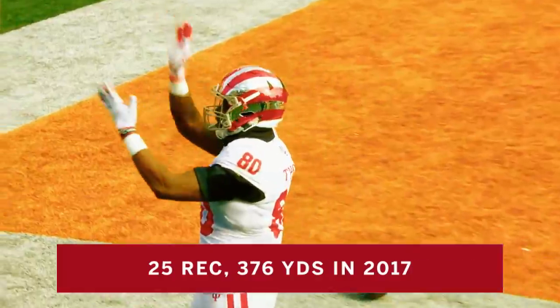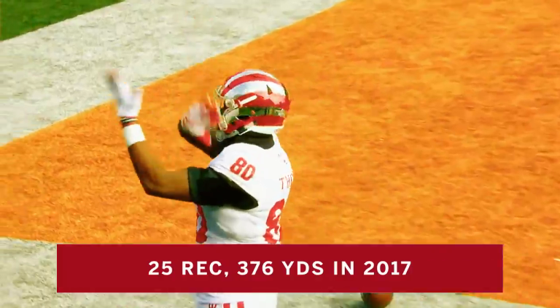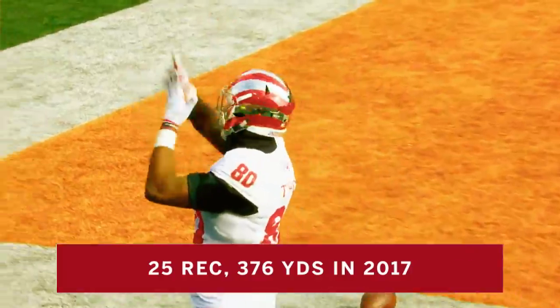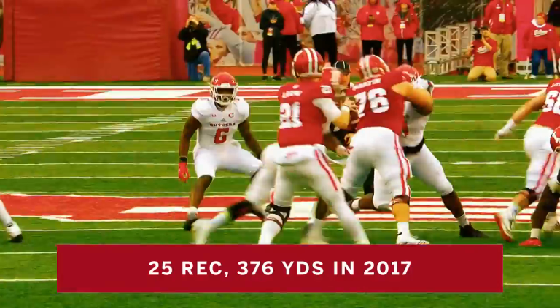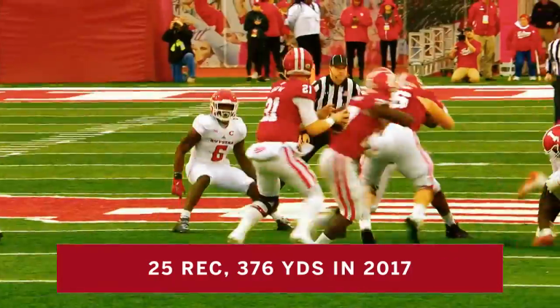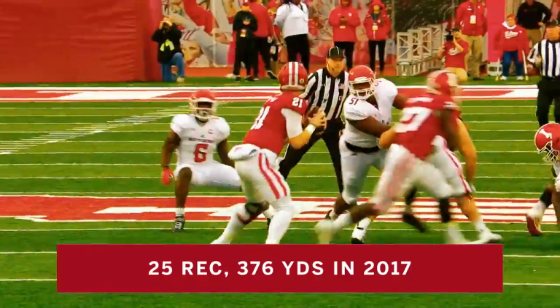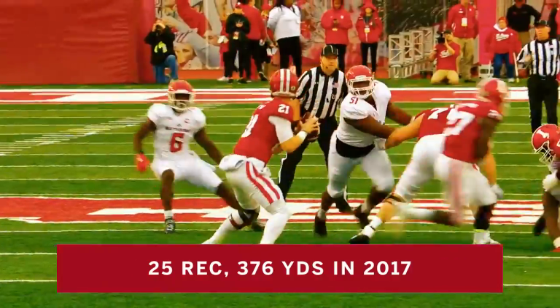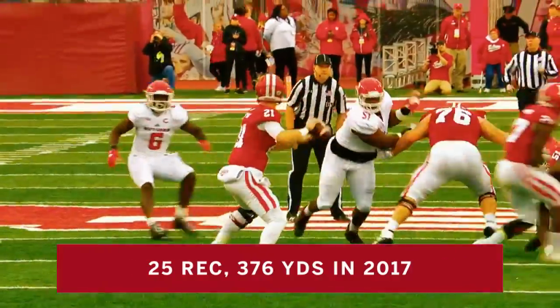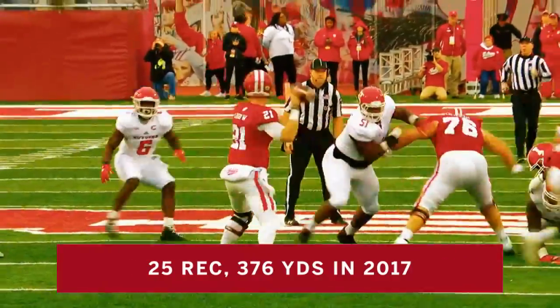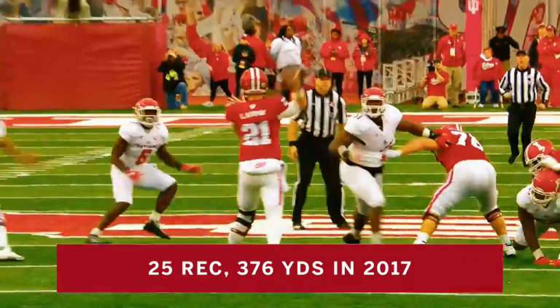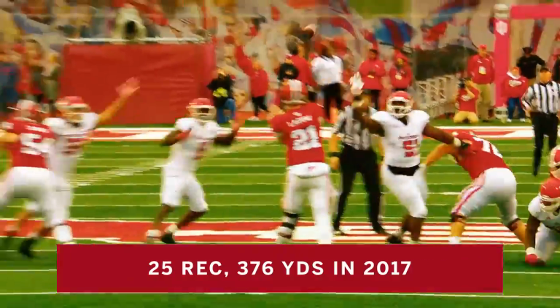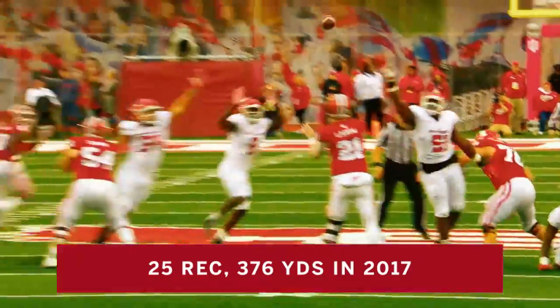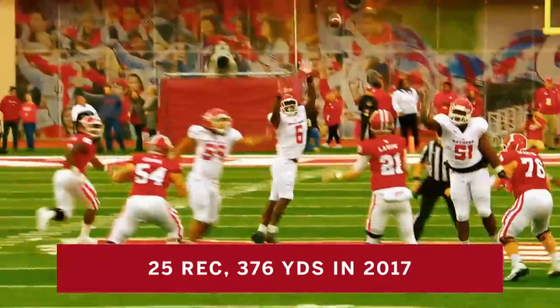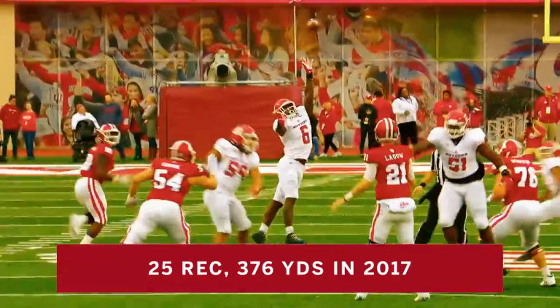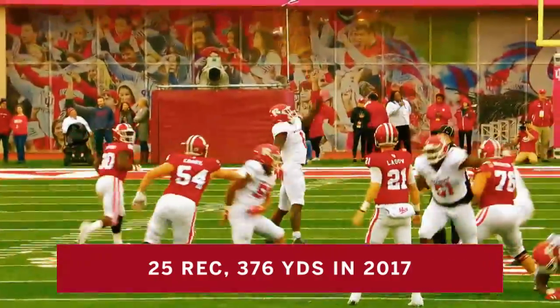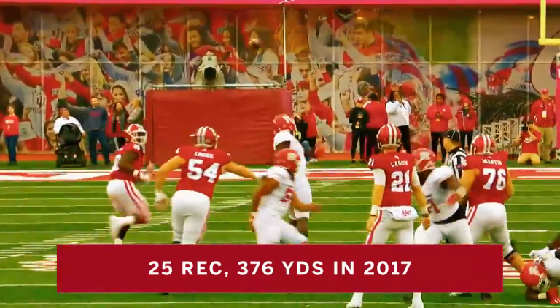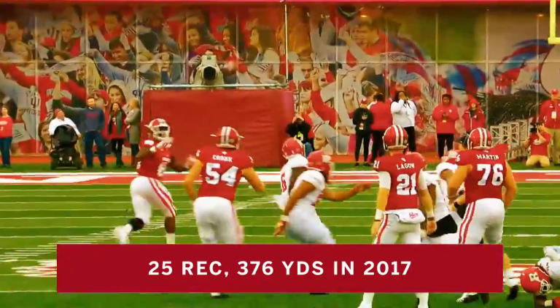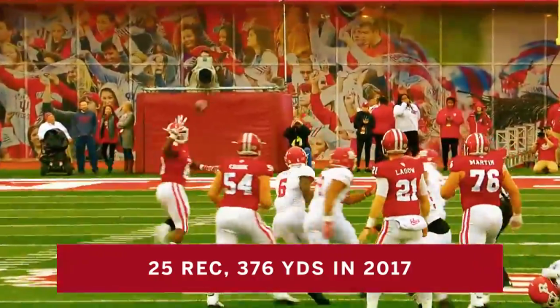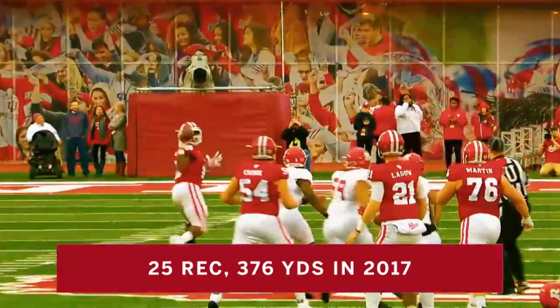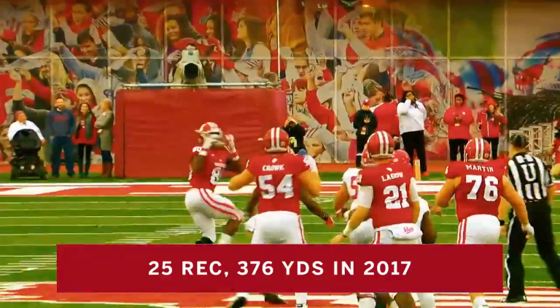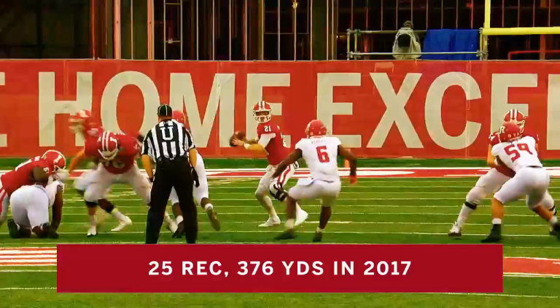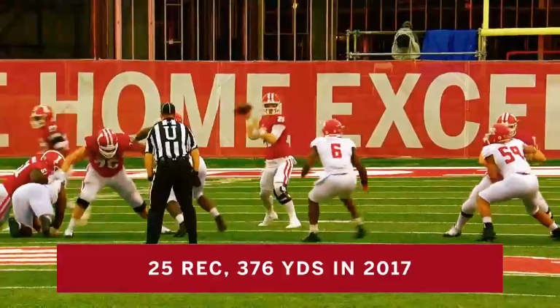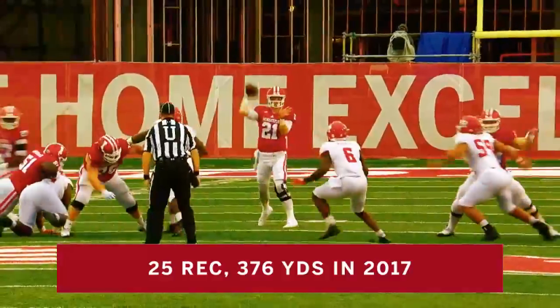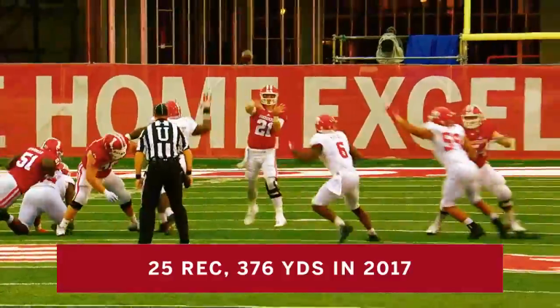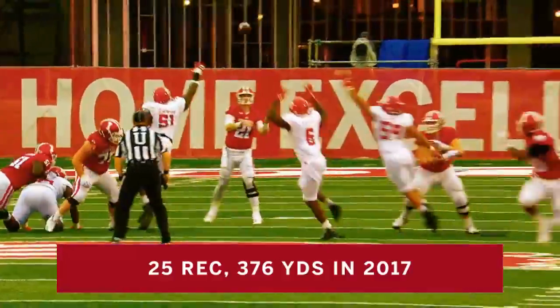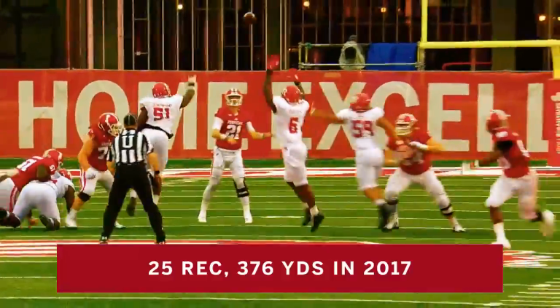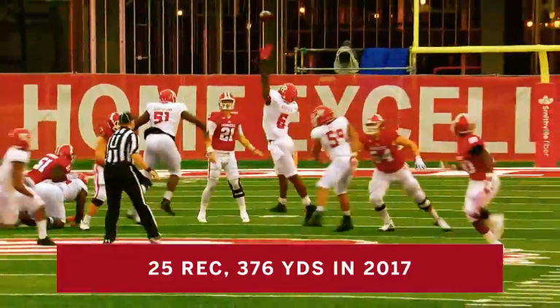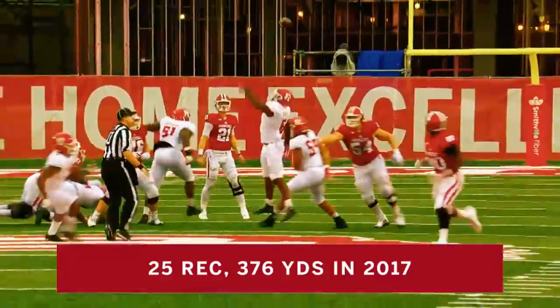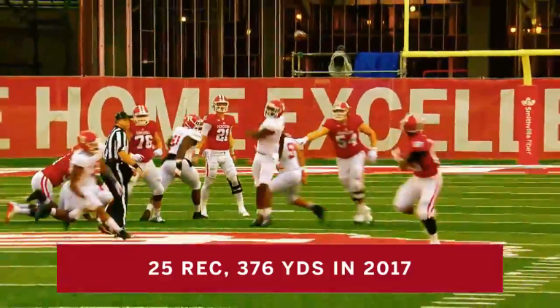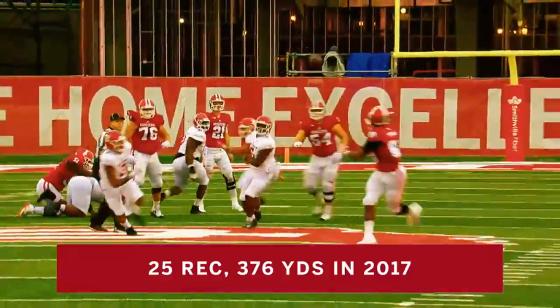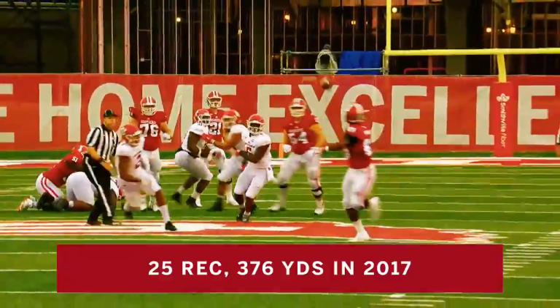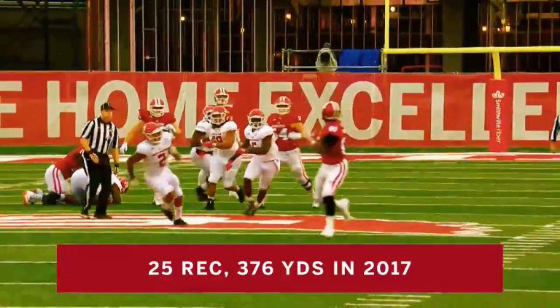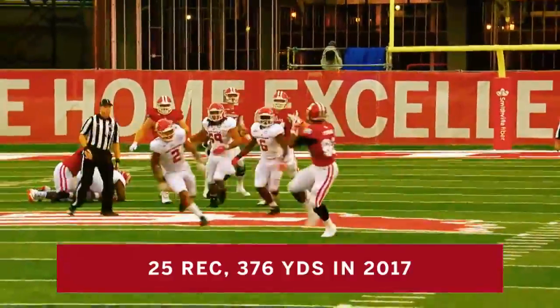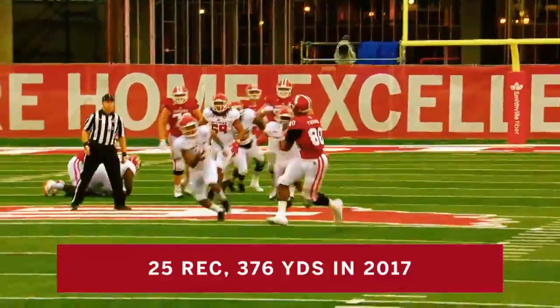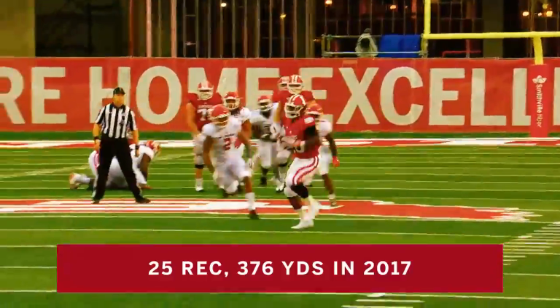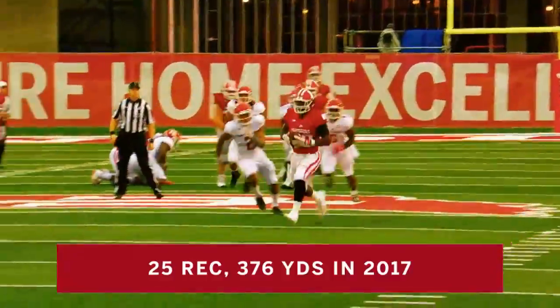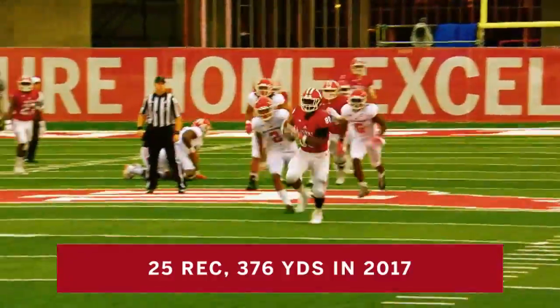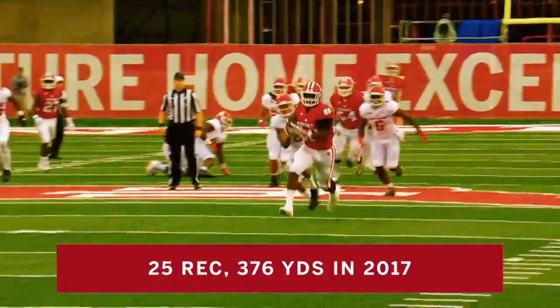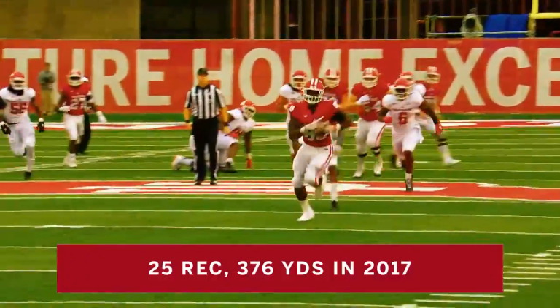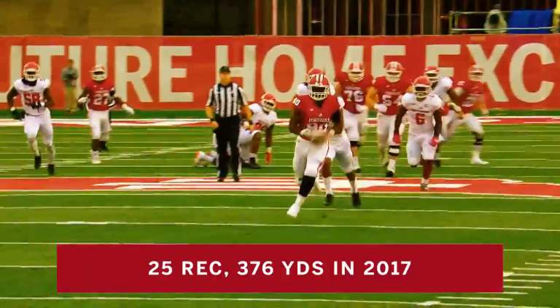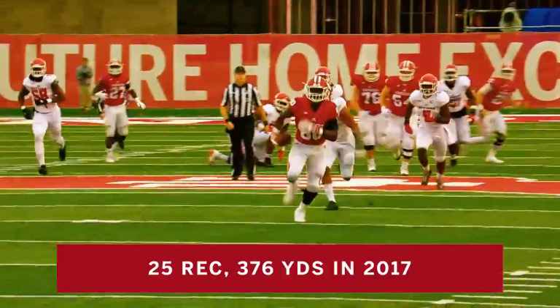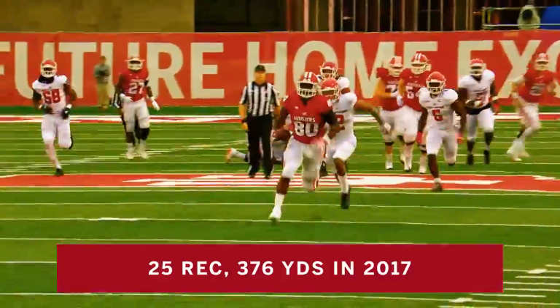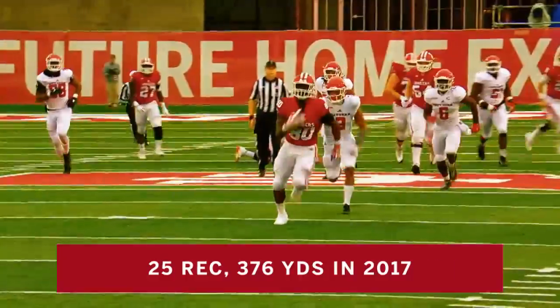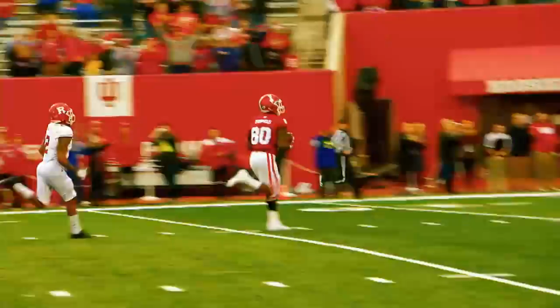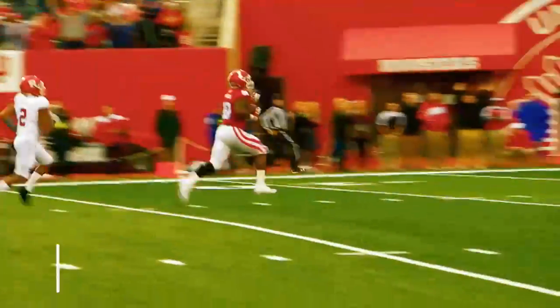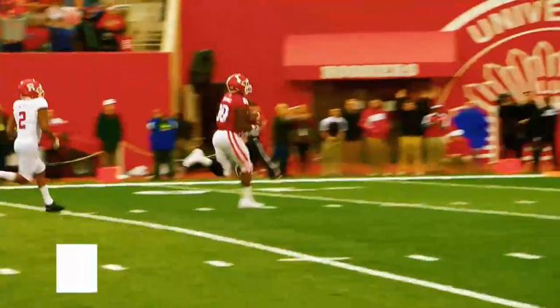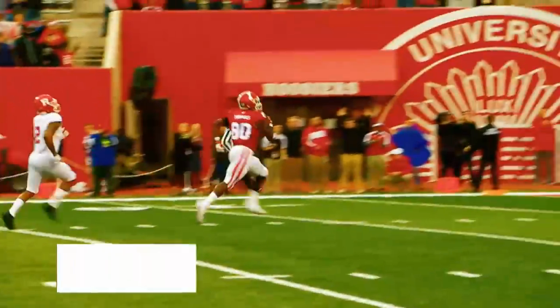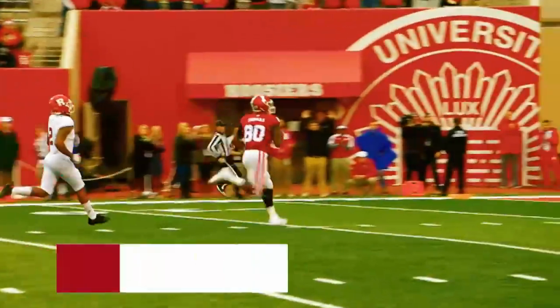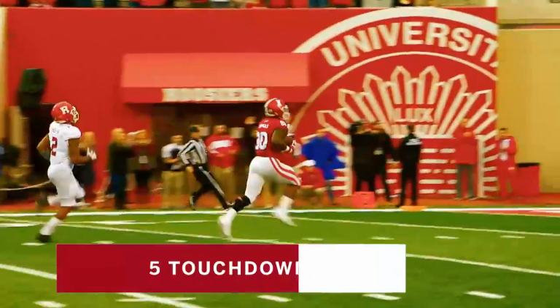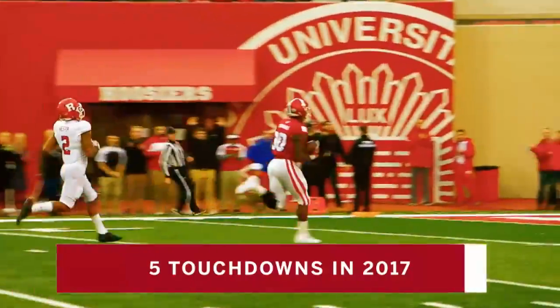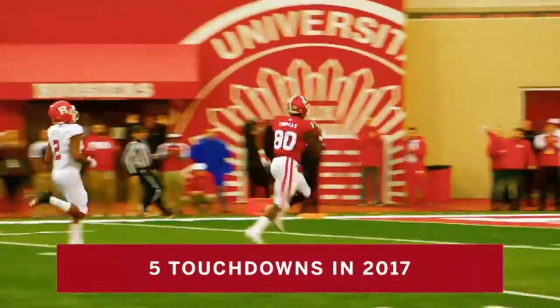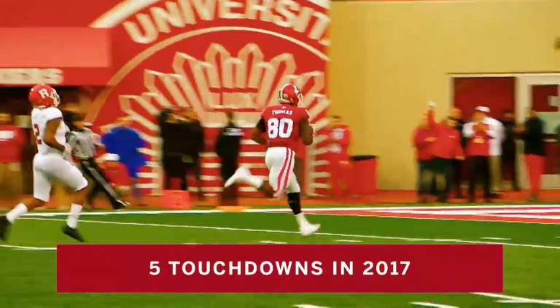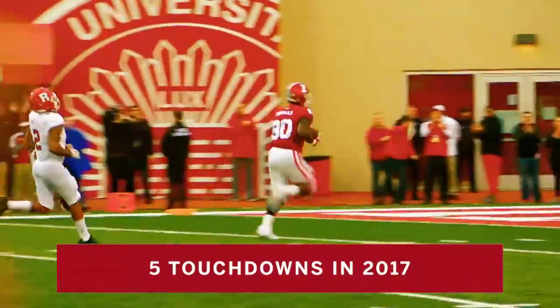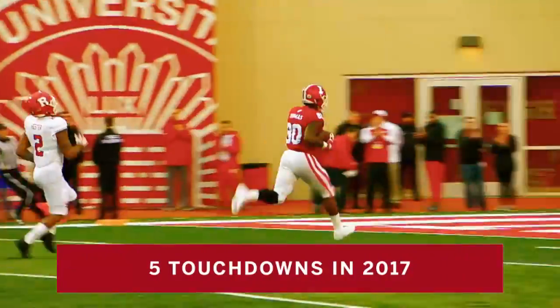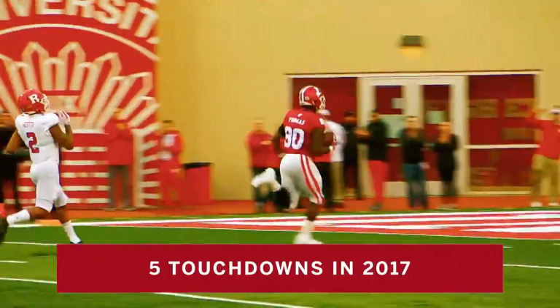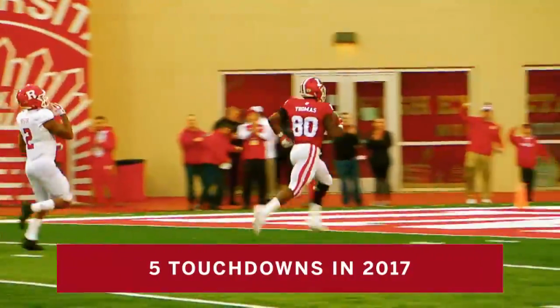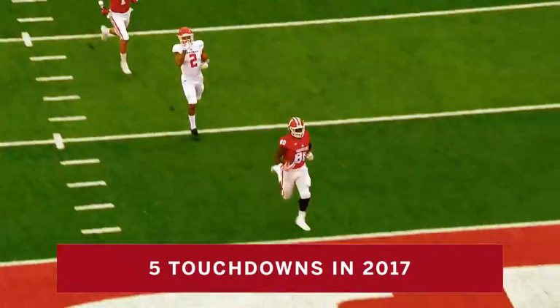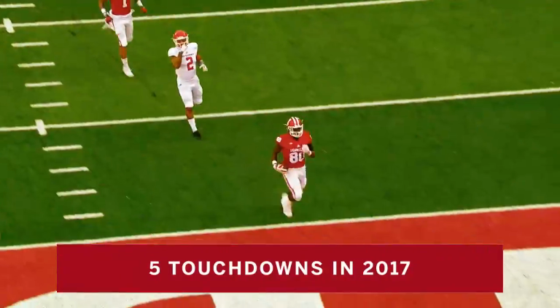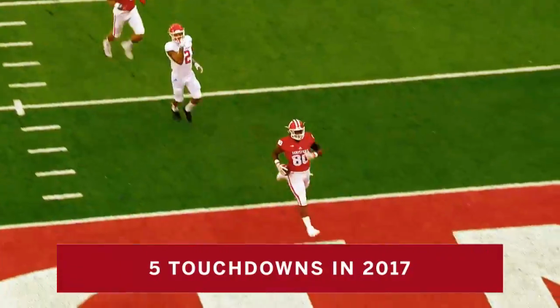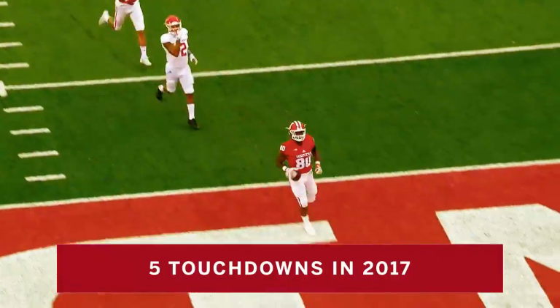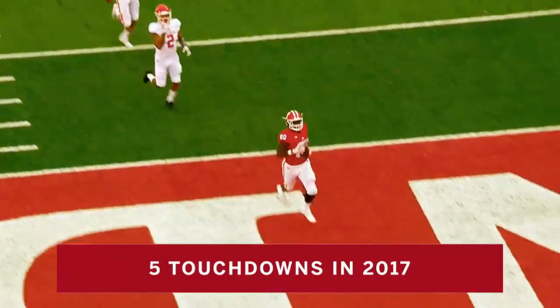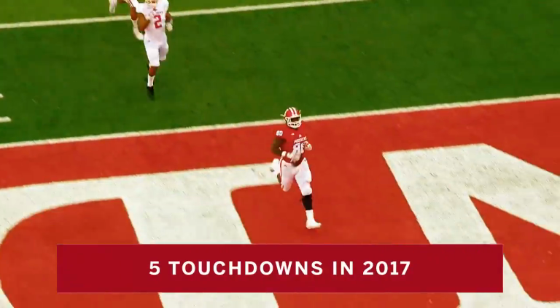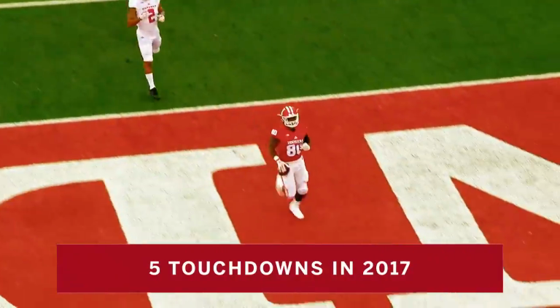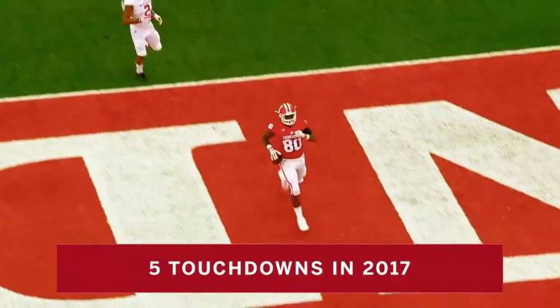Here's a big play, right up the middle. Ian Thomas to the end zone — touchdown Indiana!